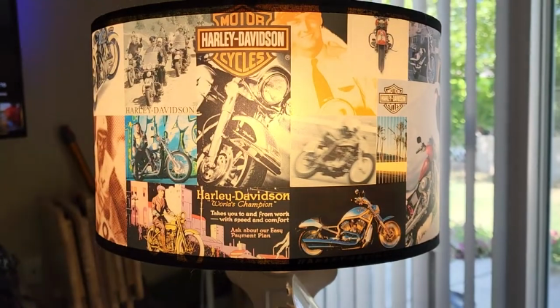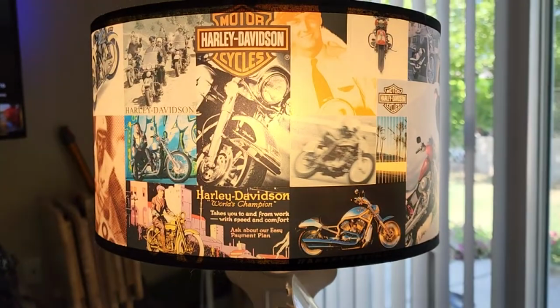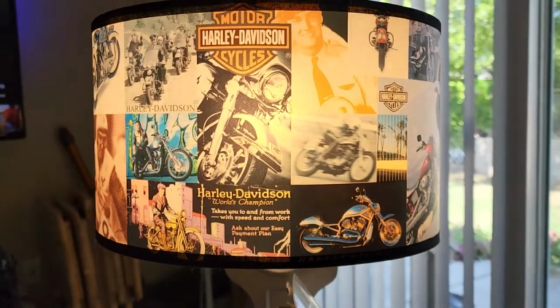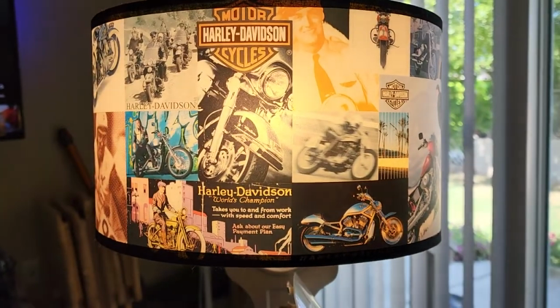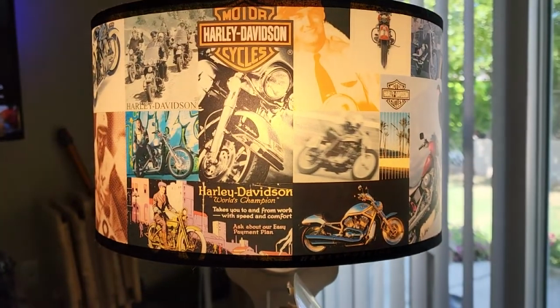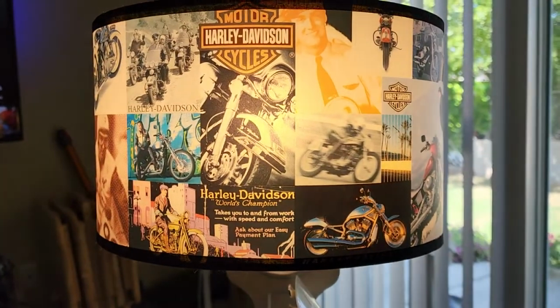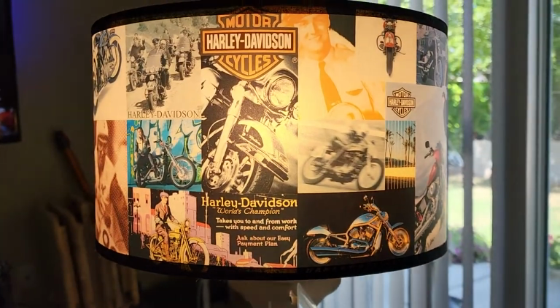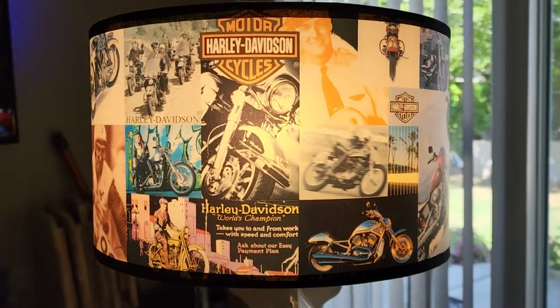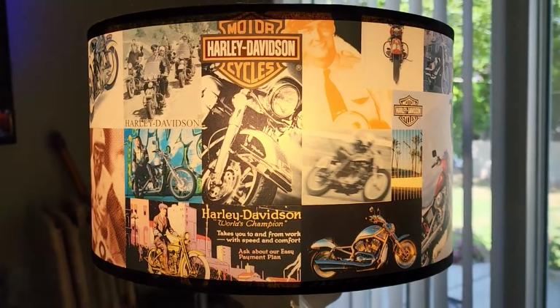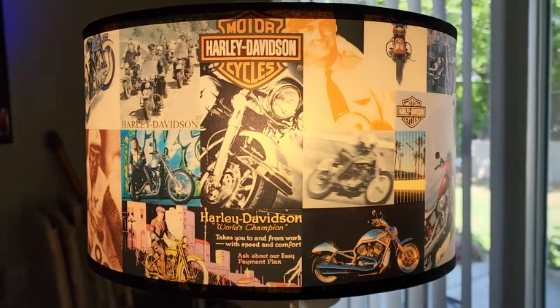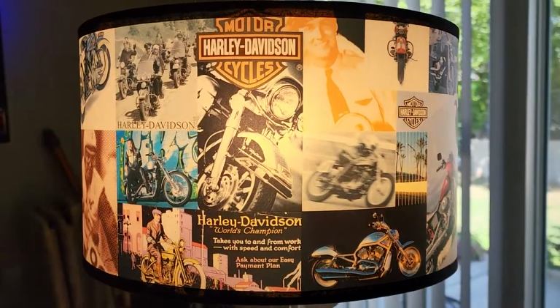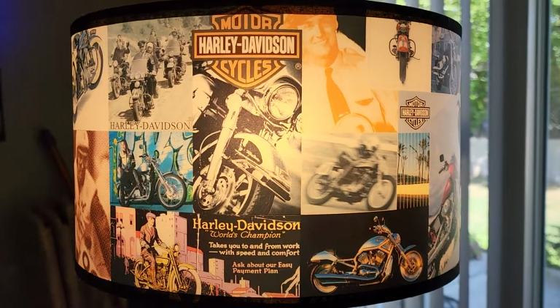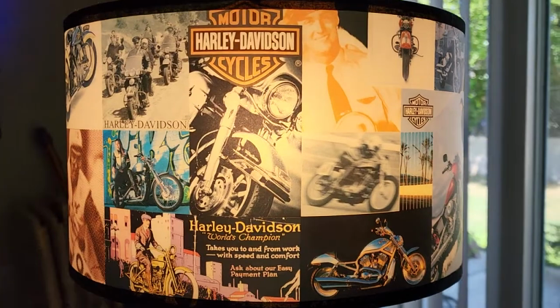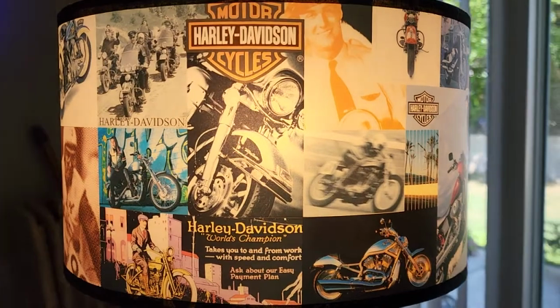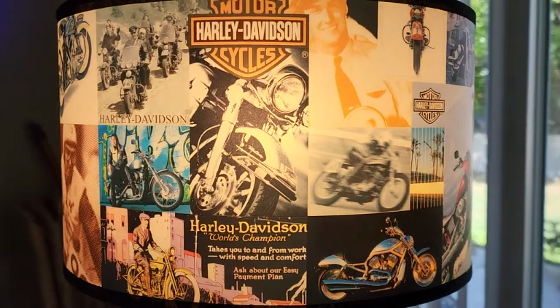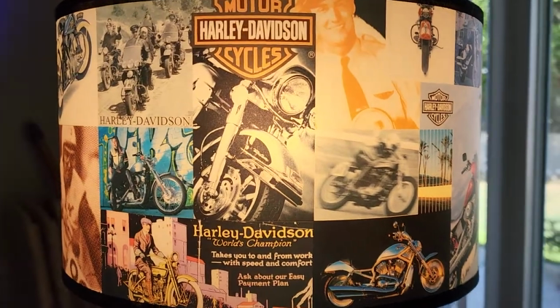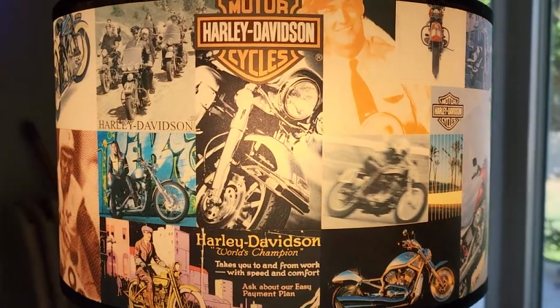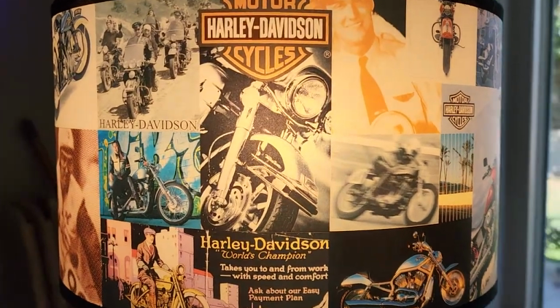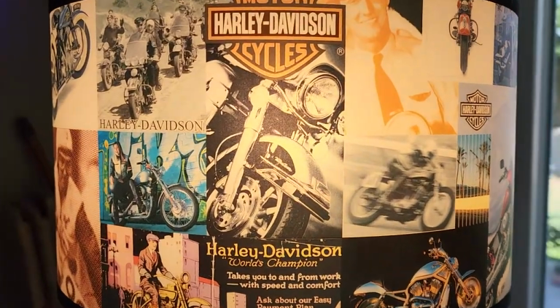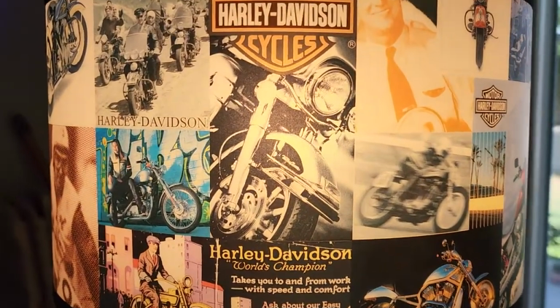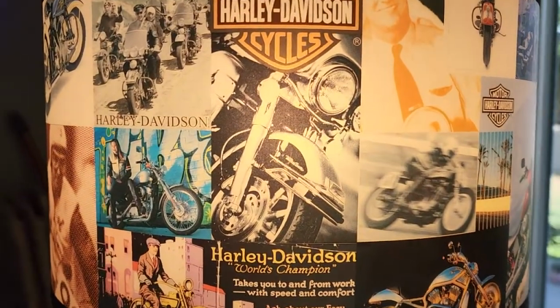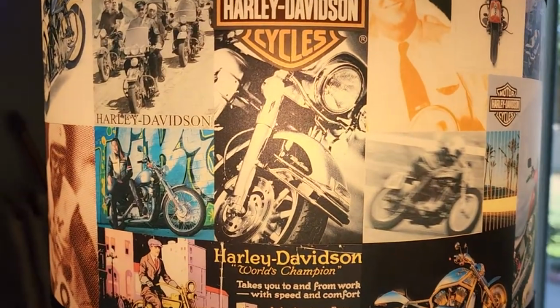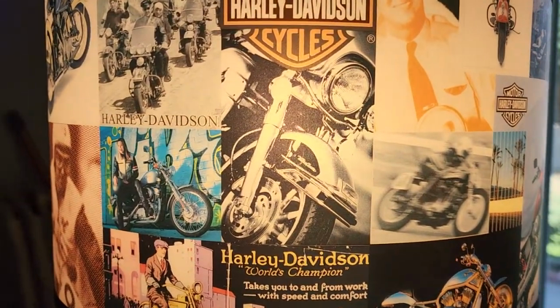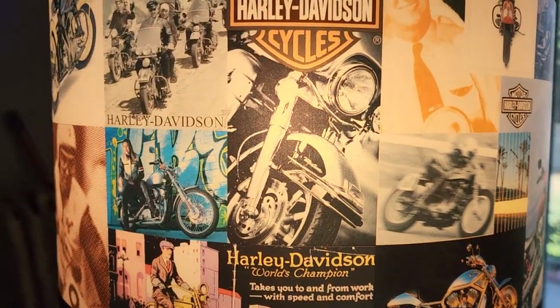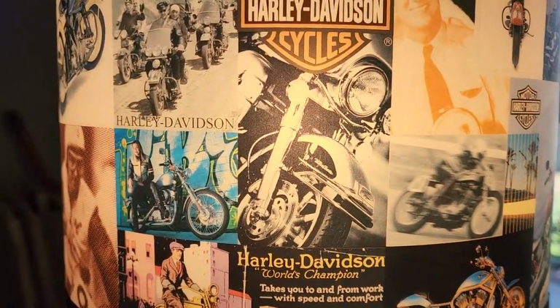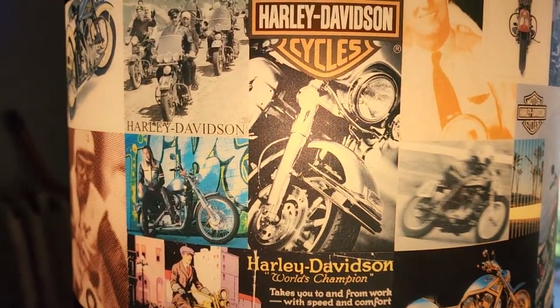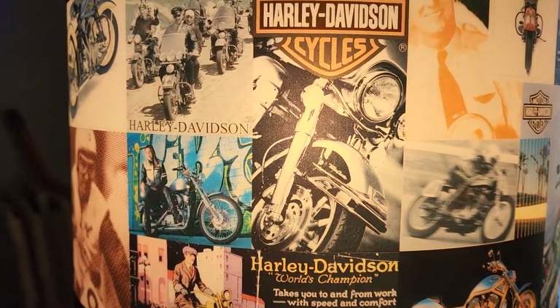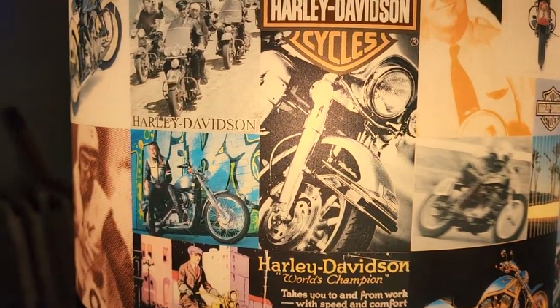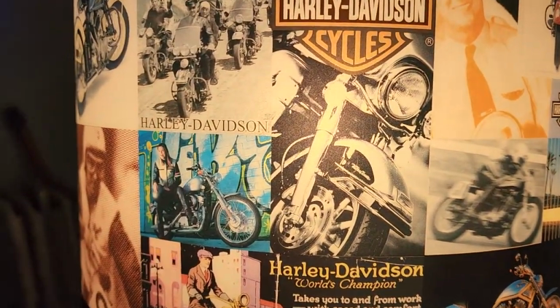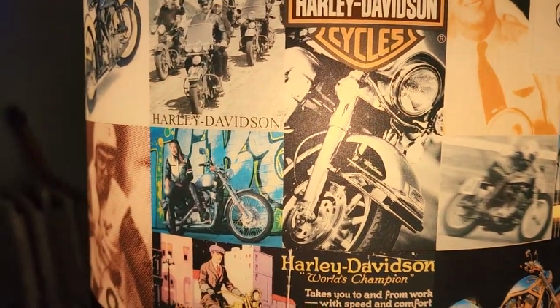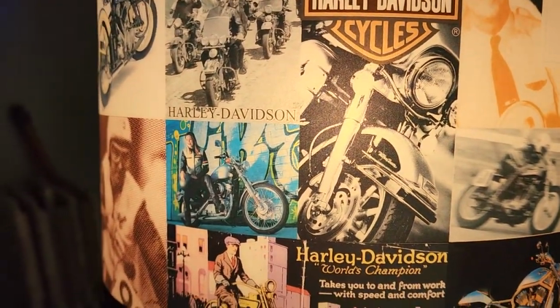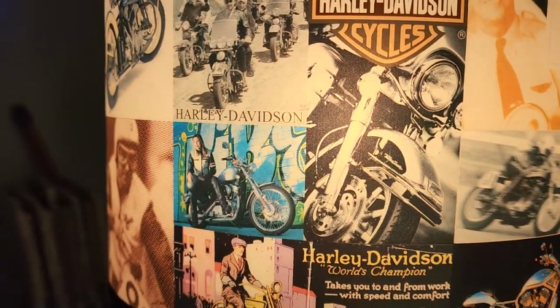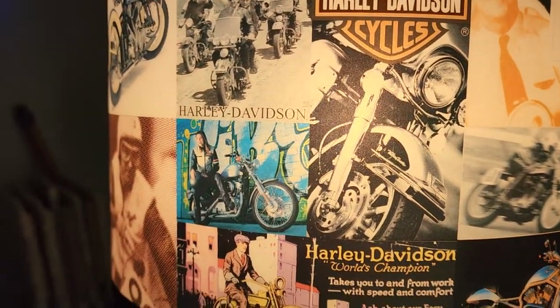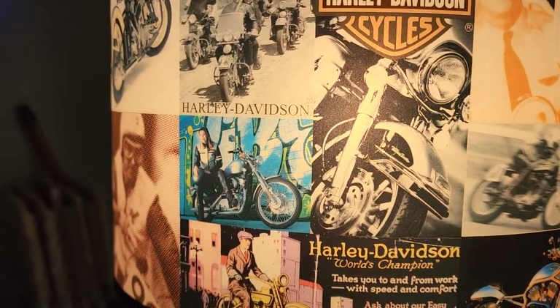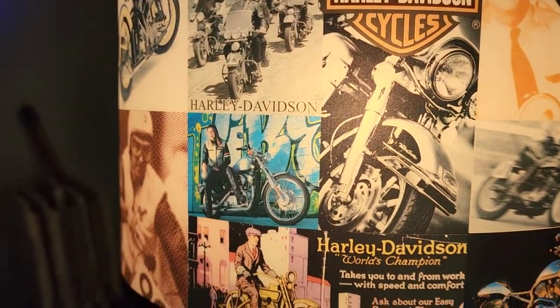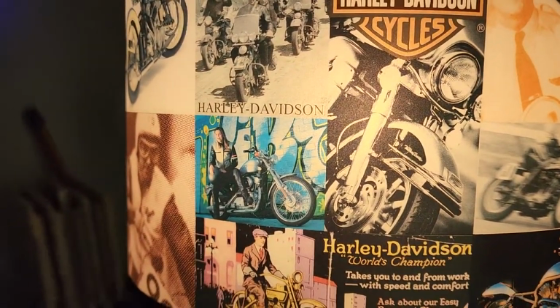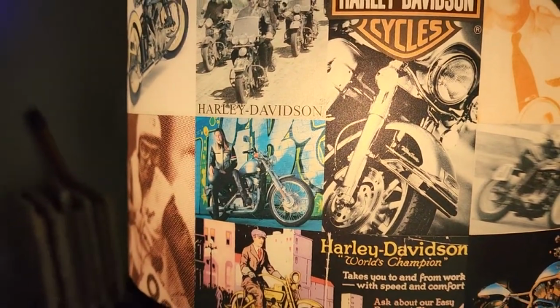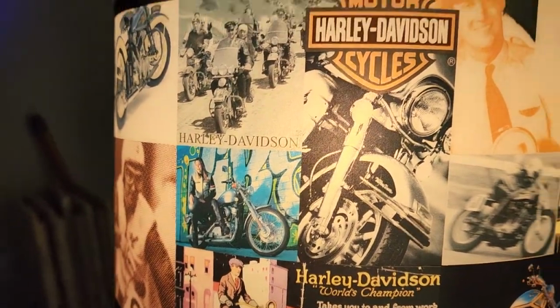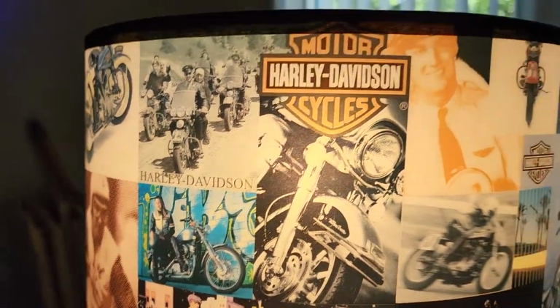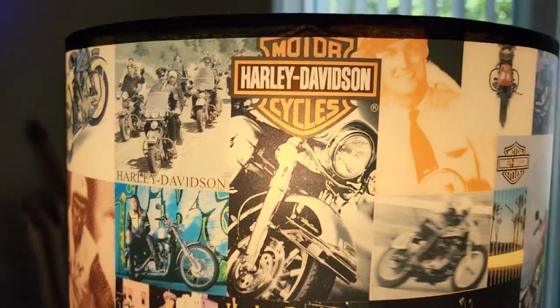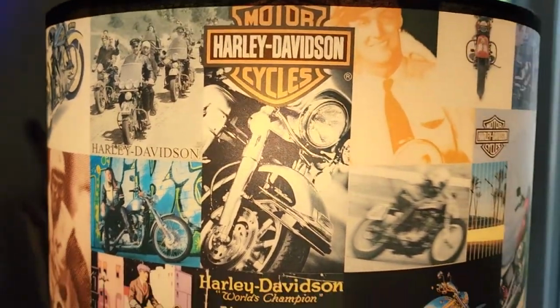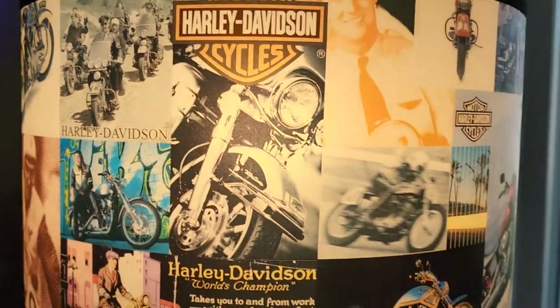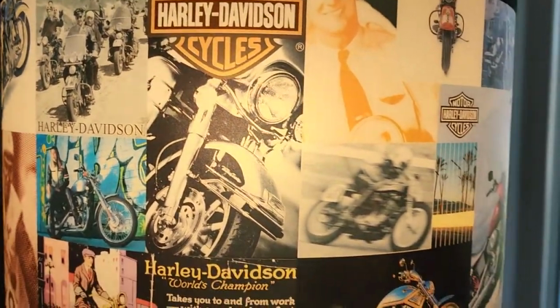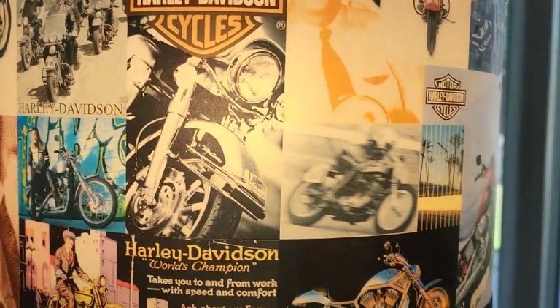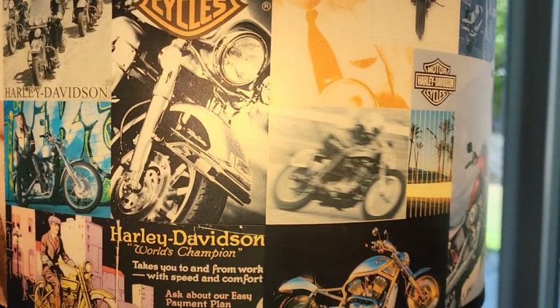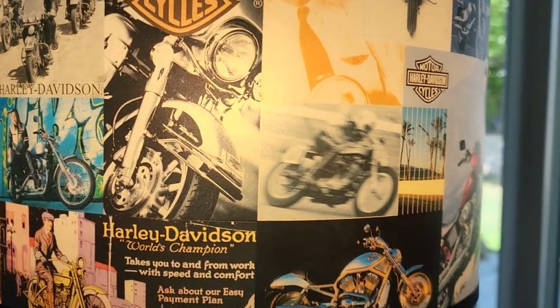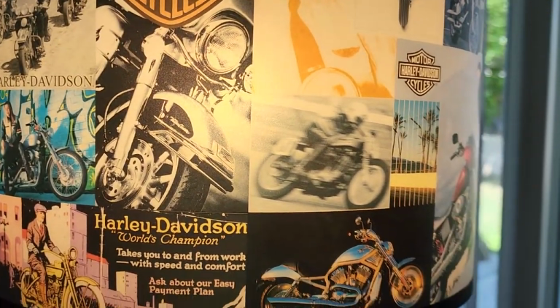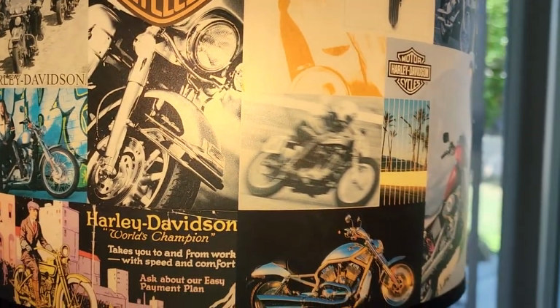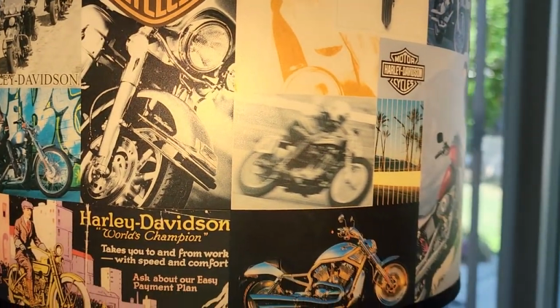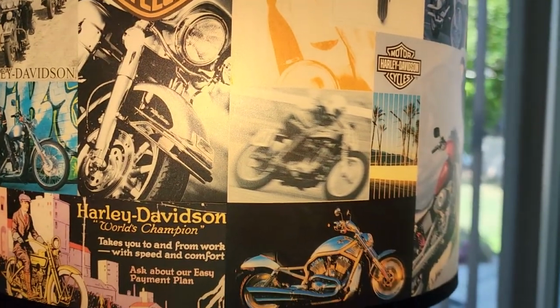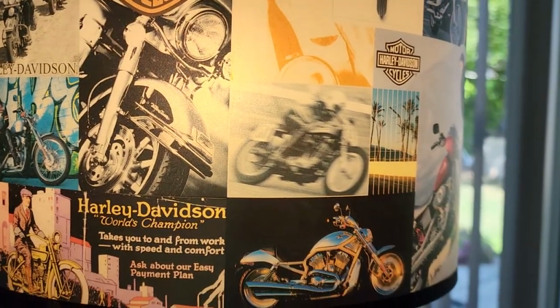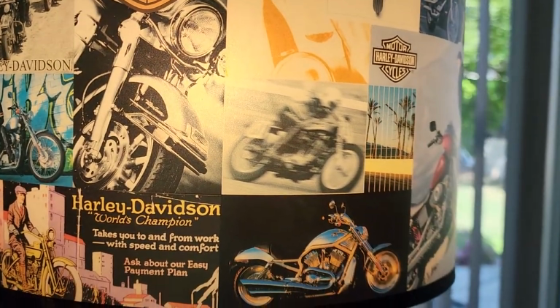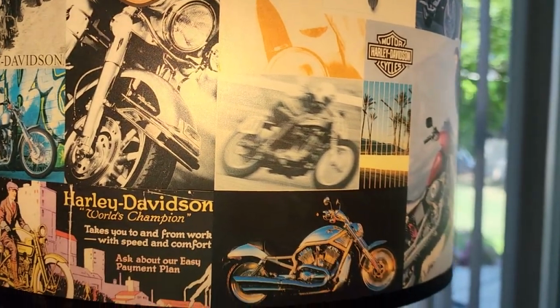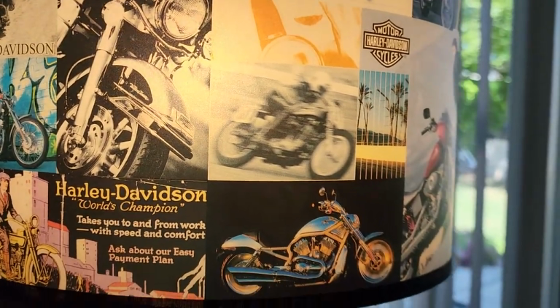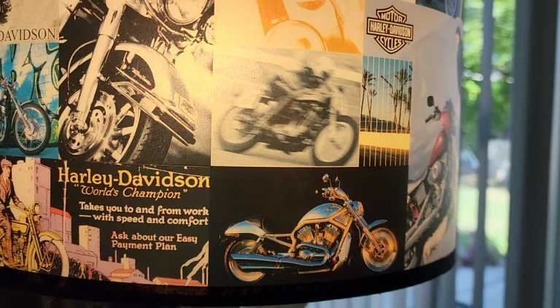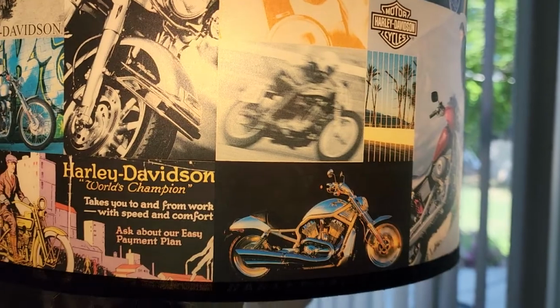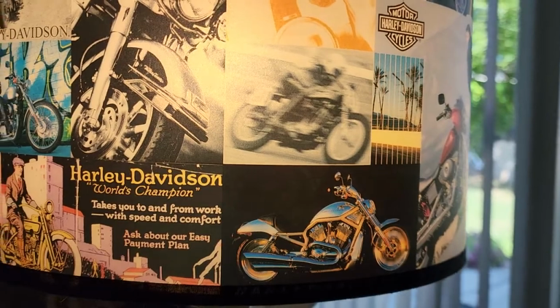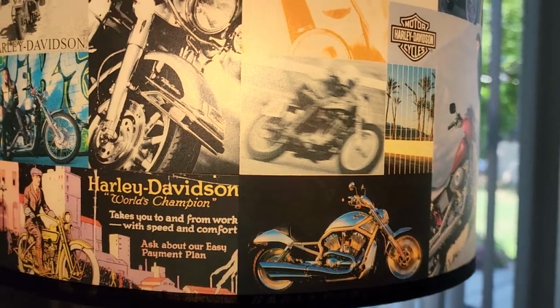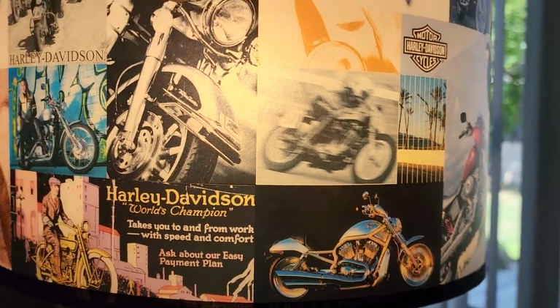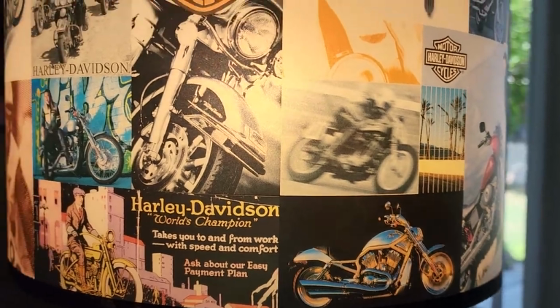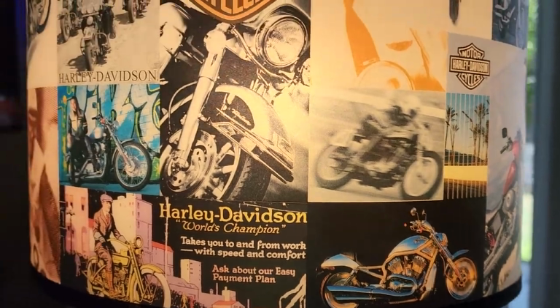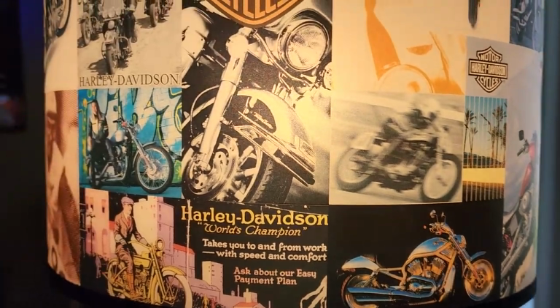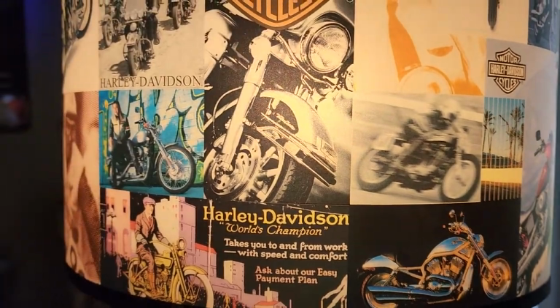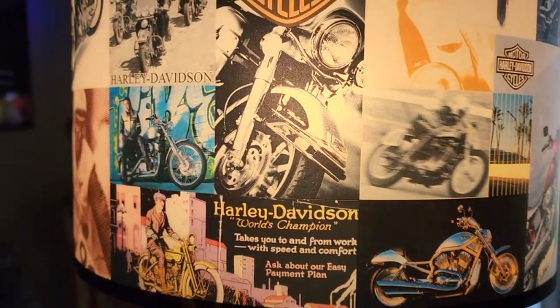Really nice shade. Nice colors pop. Really cool looking.